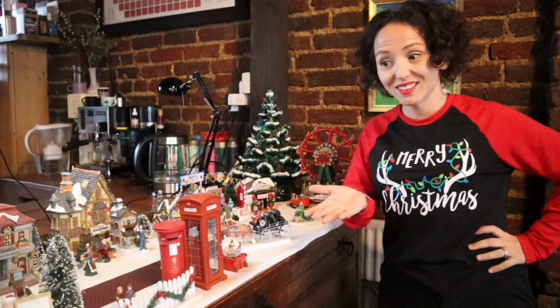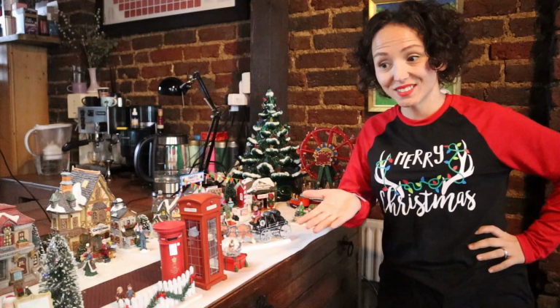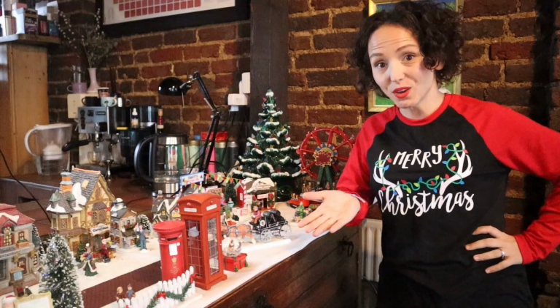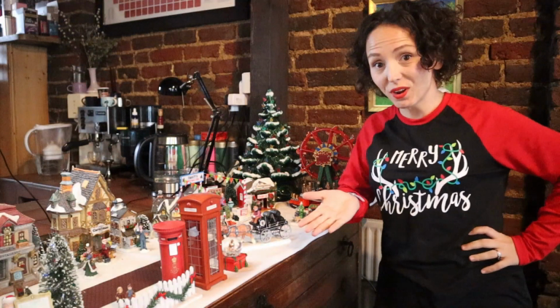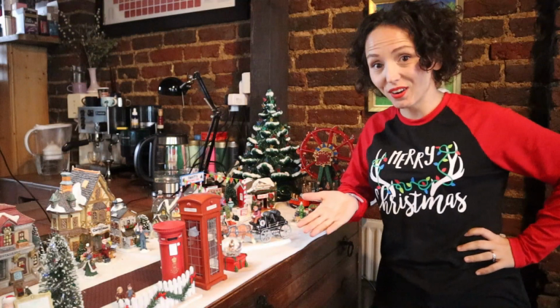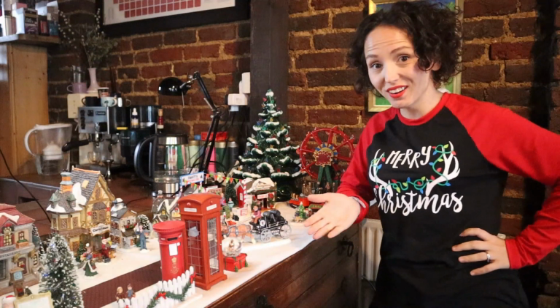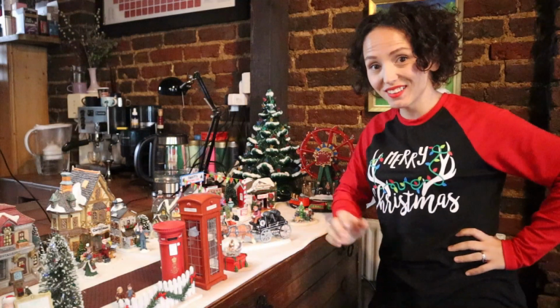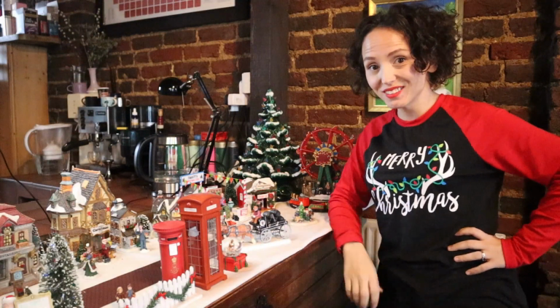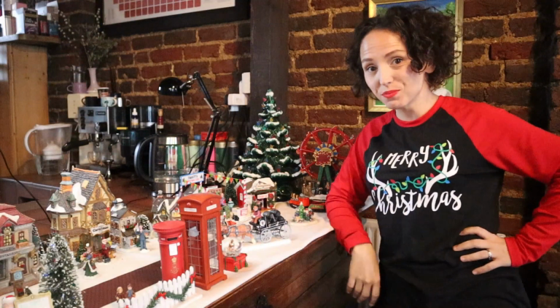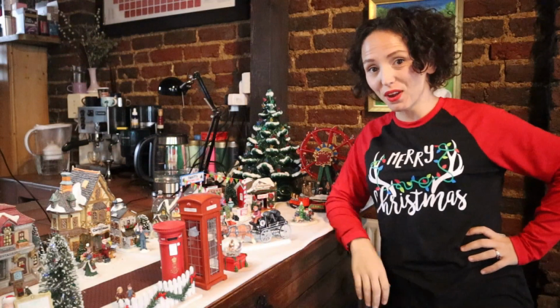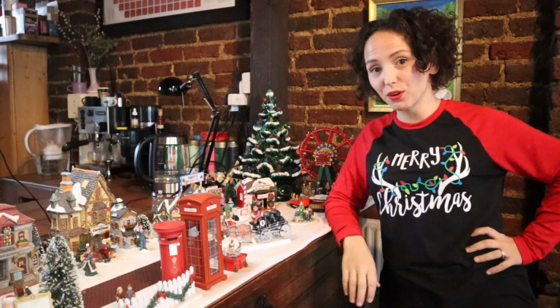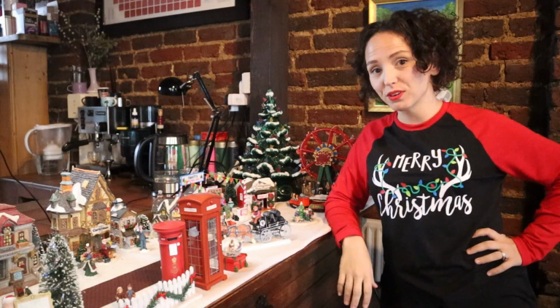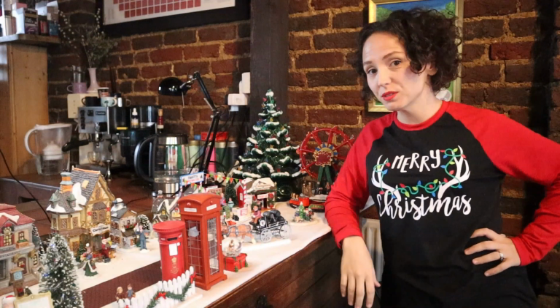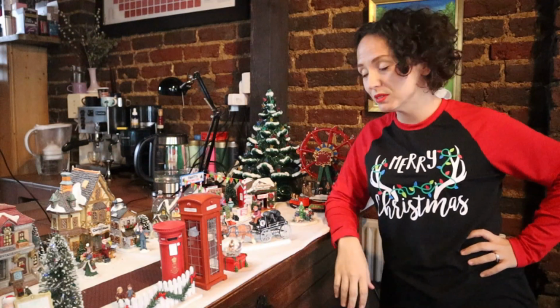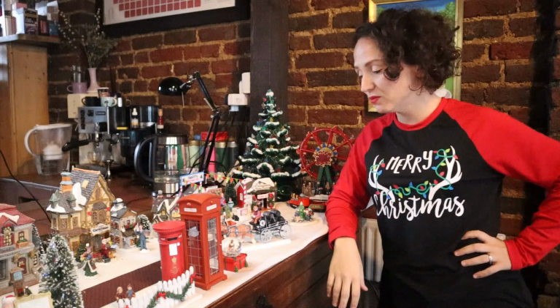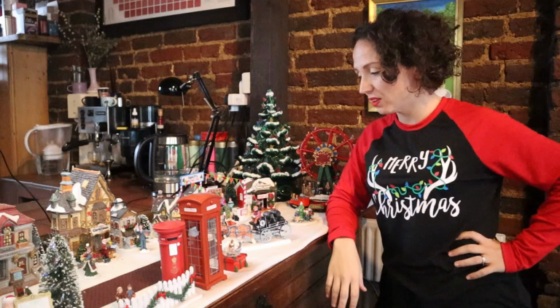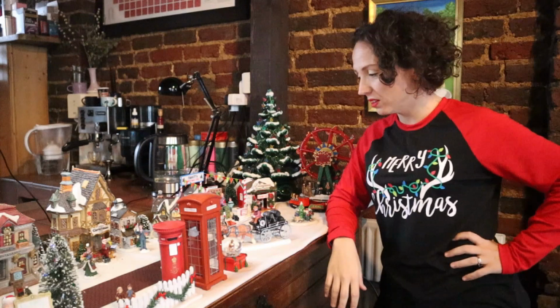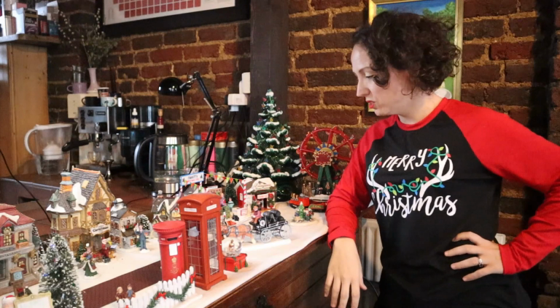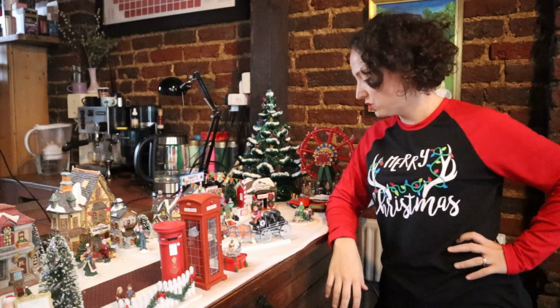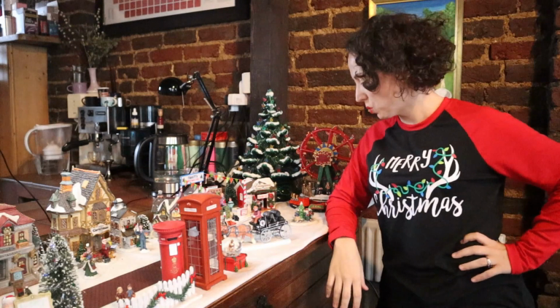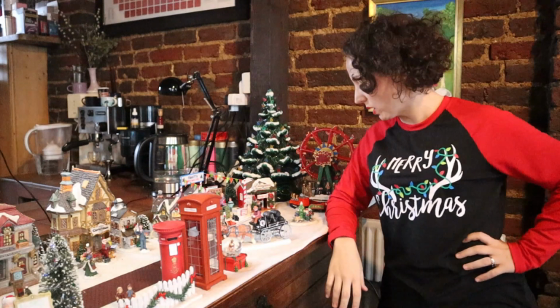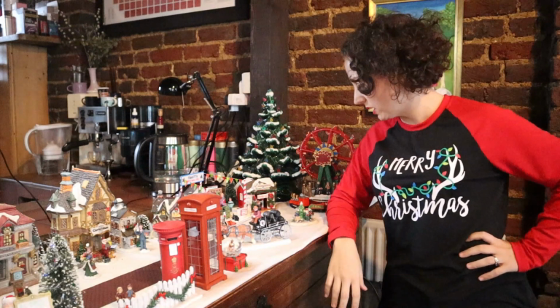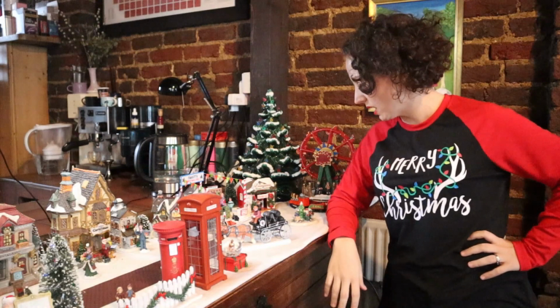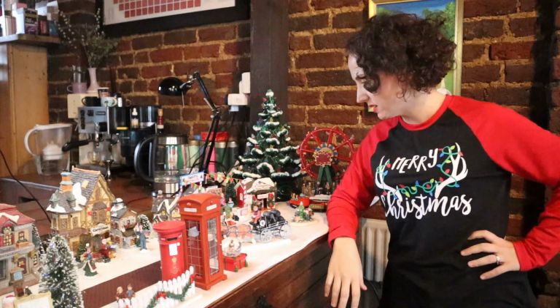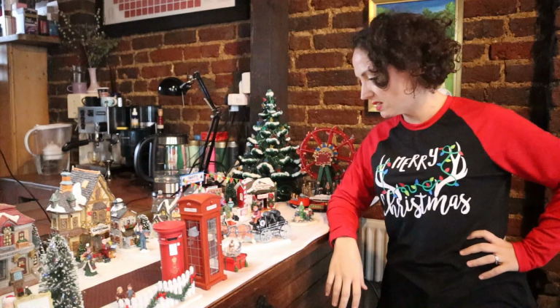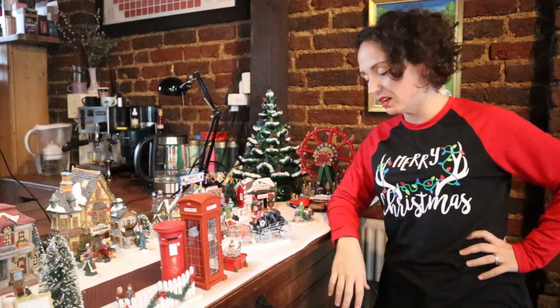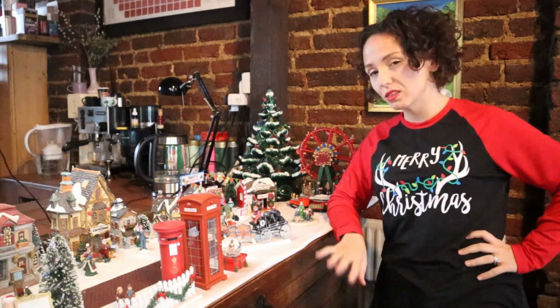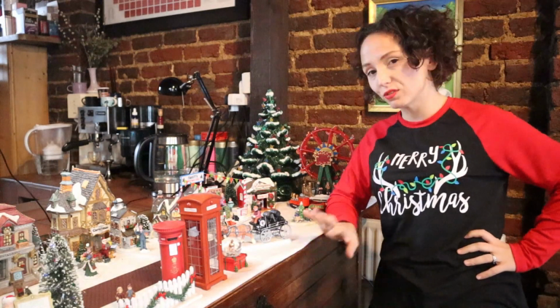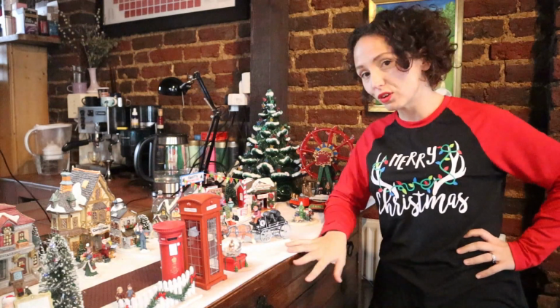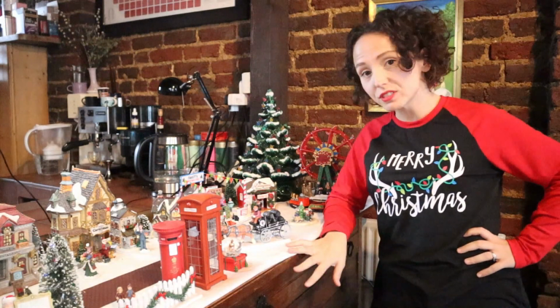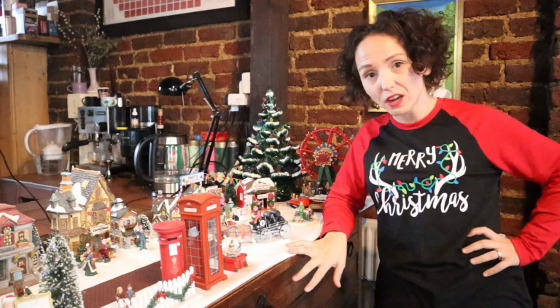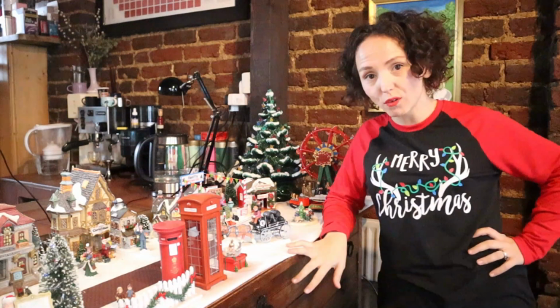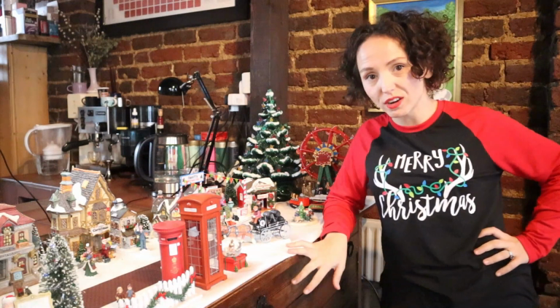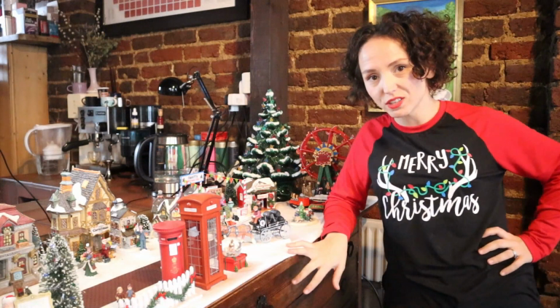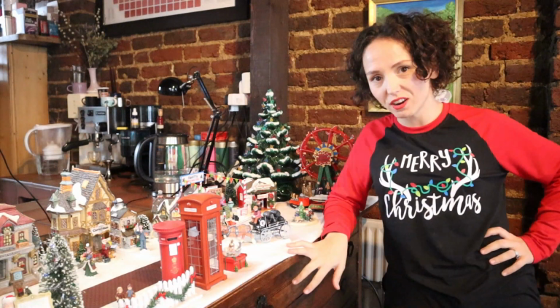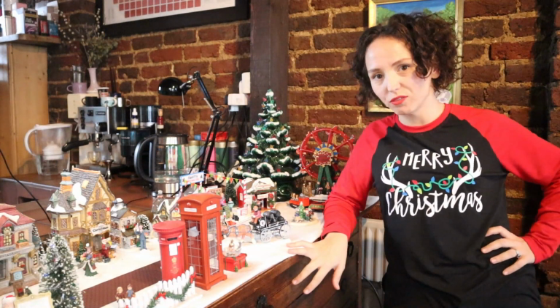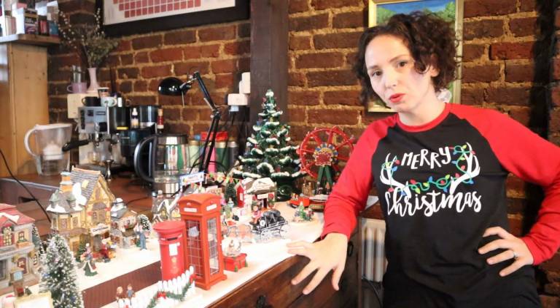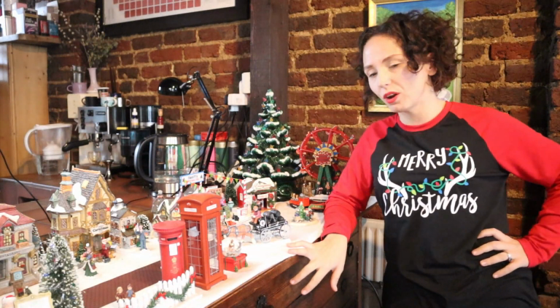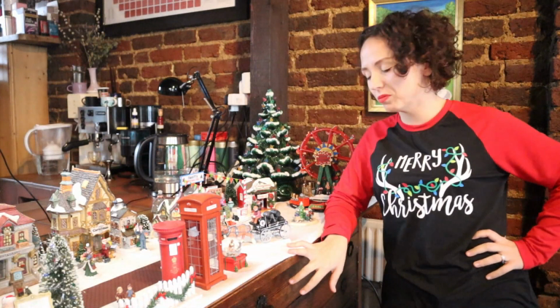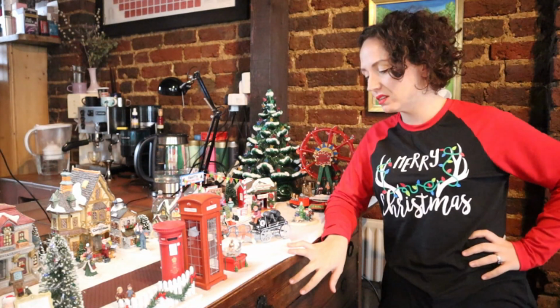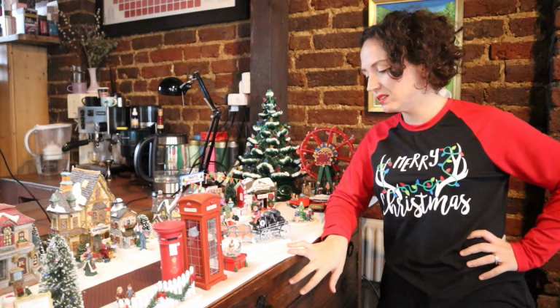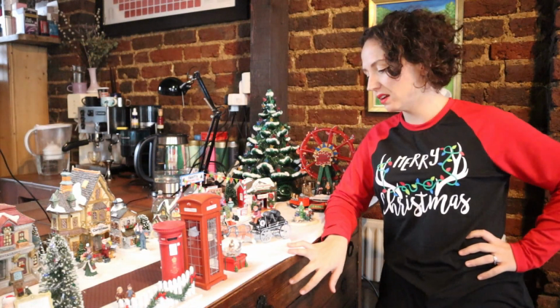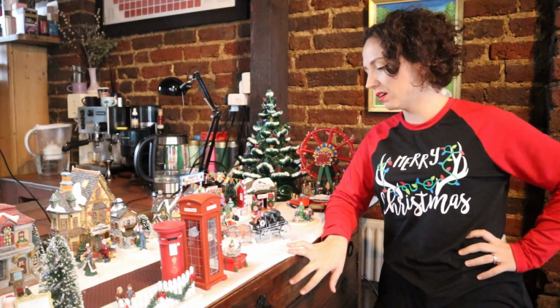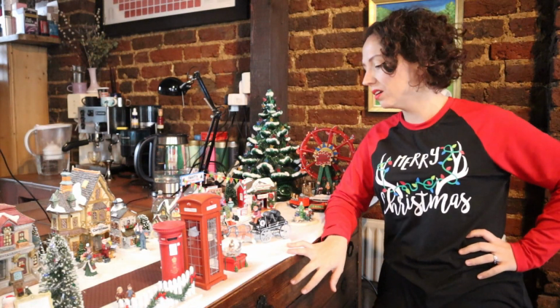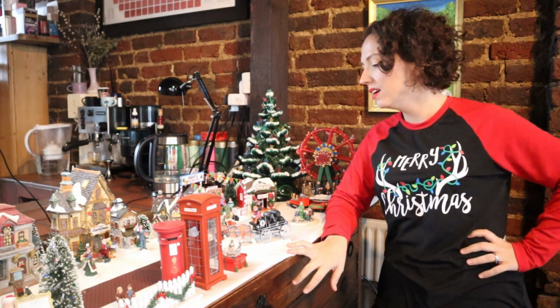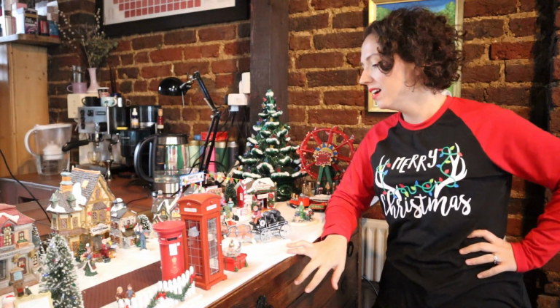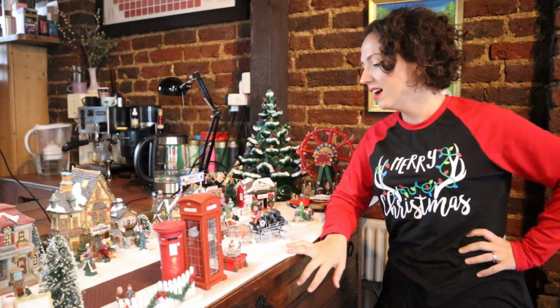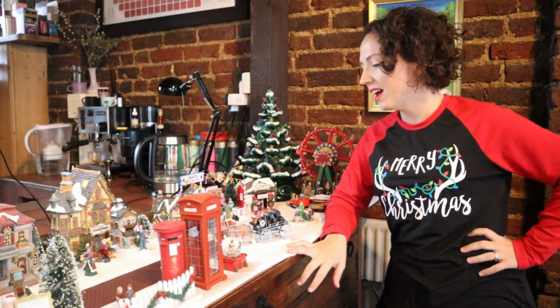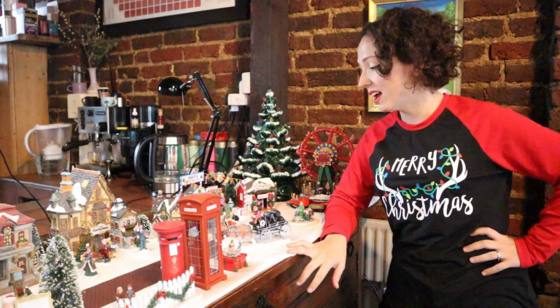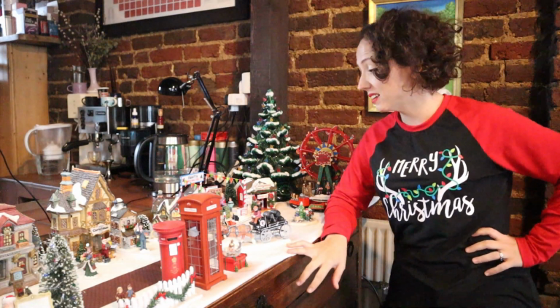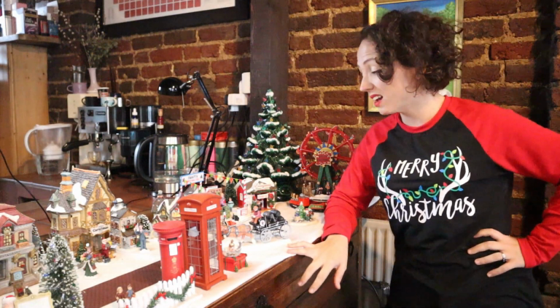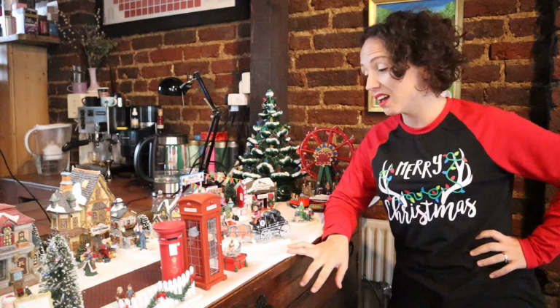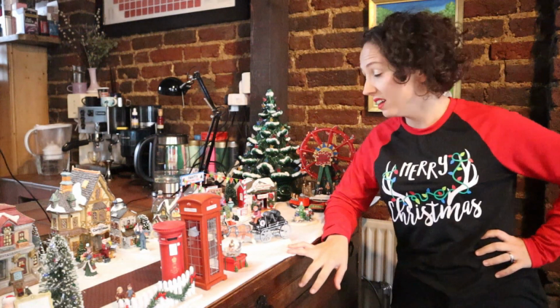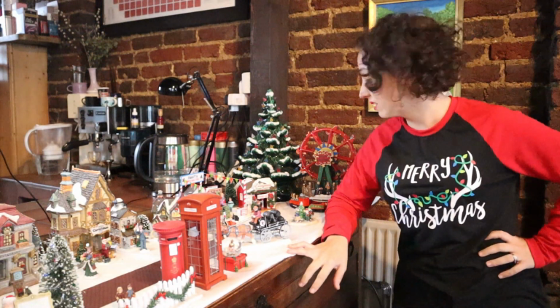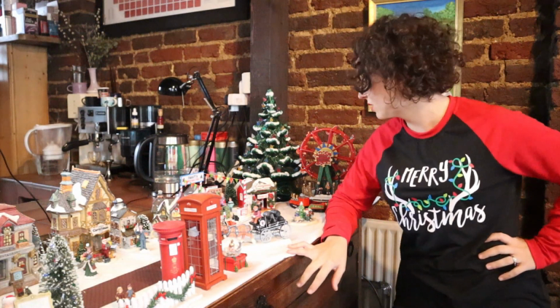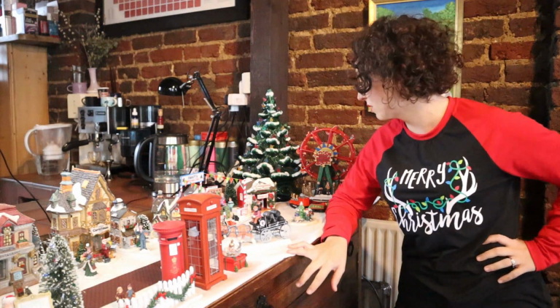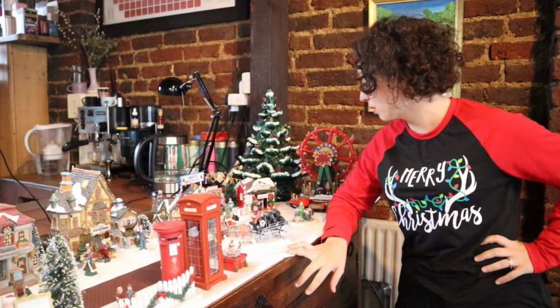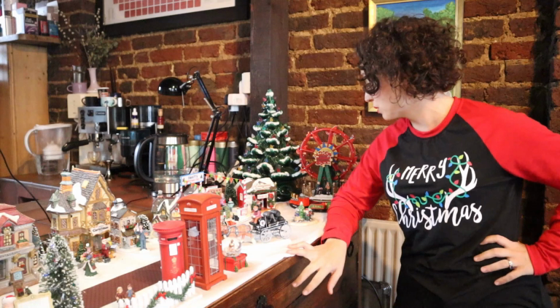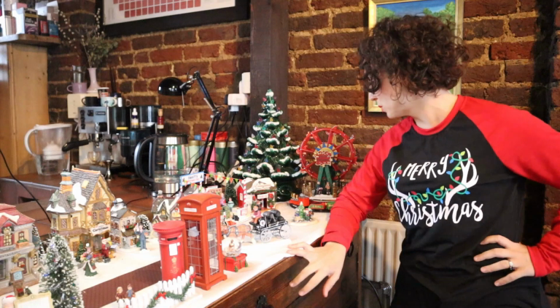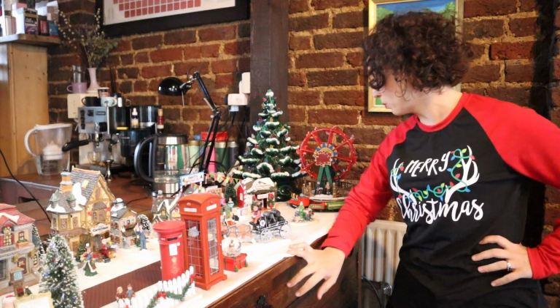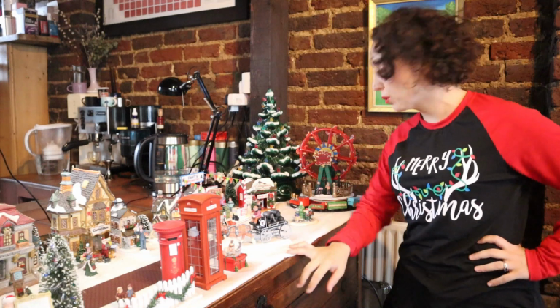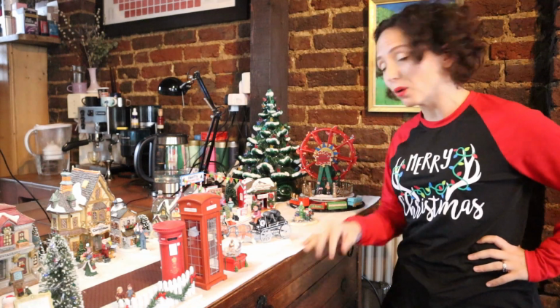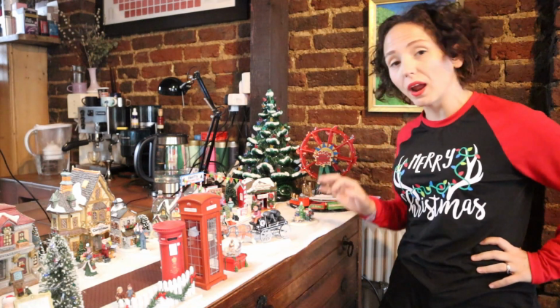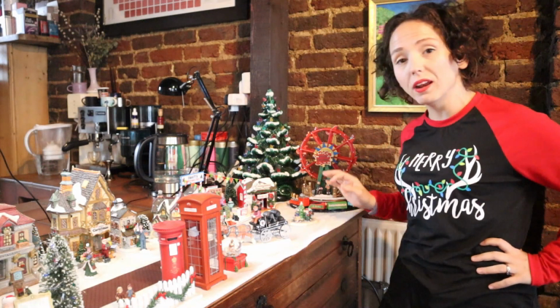So here it is — my Christmas Village 2019, the first decoration I've put up this year, and I think it turned out super great.